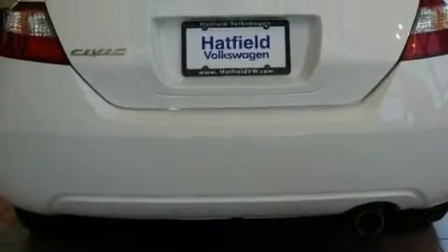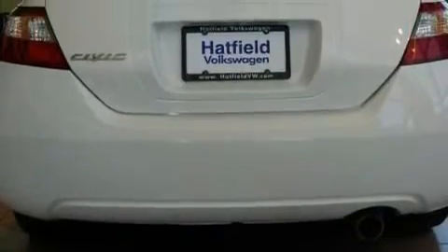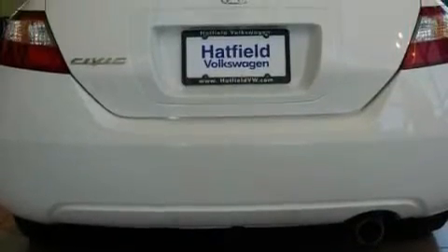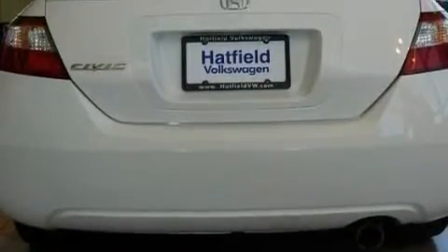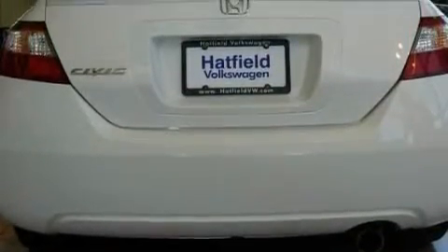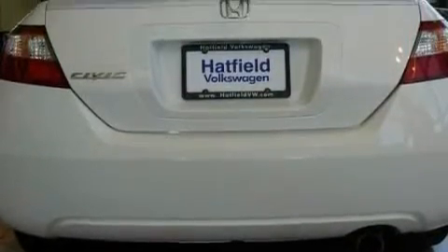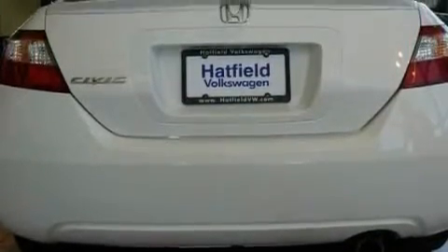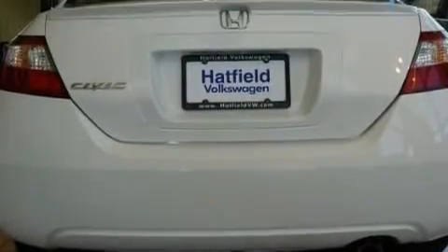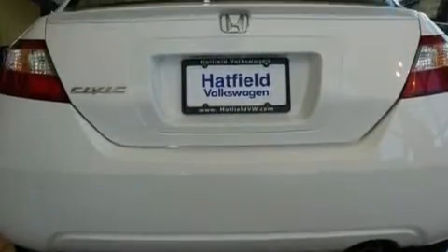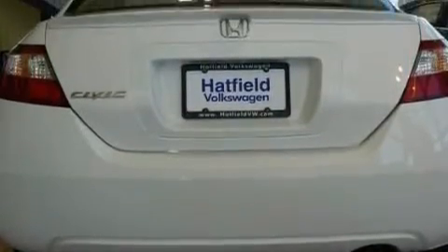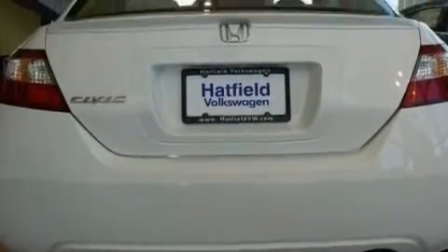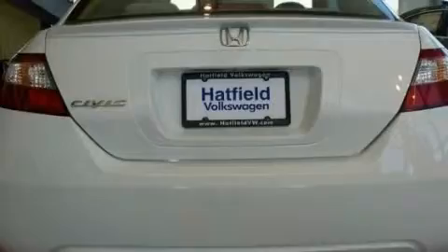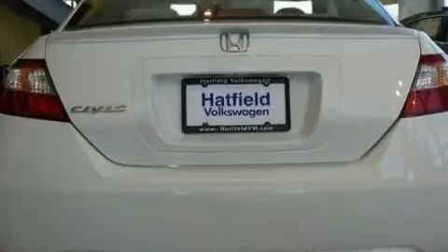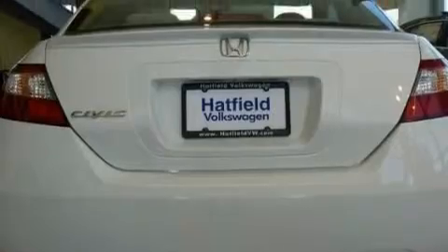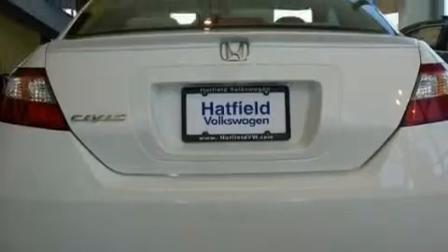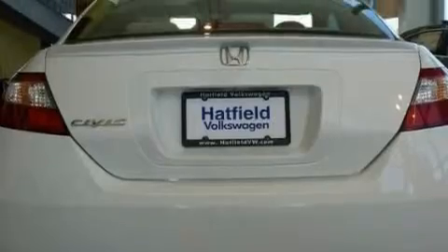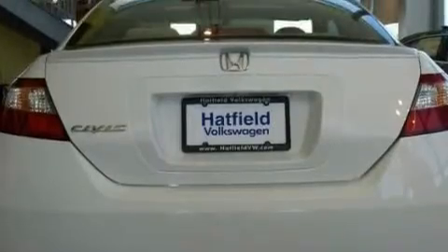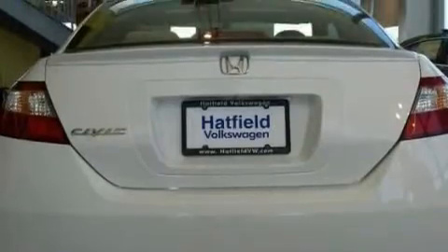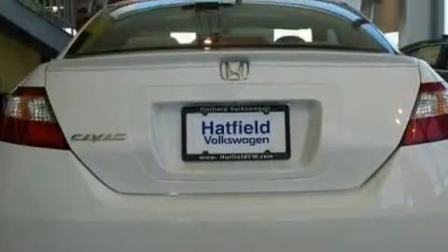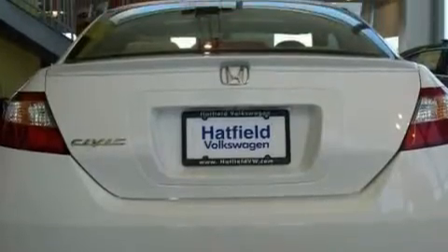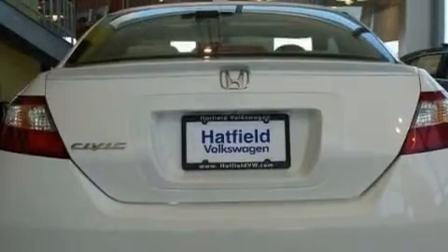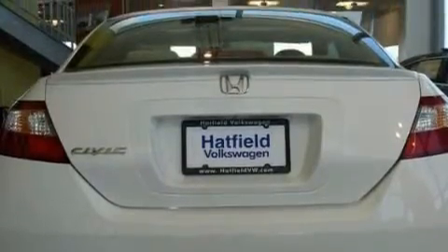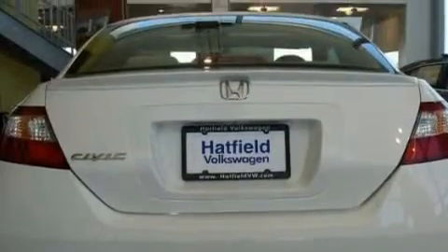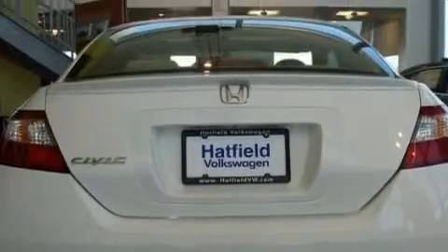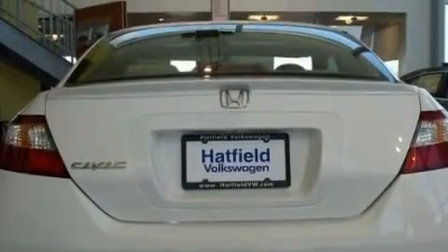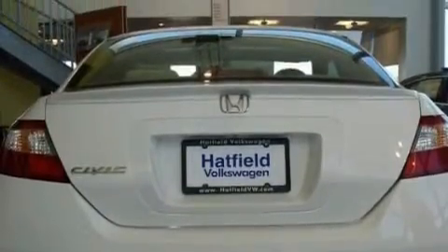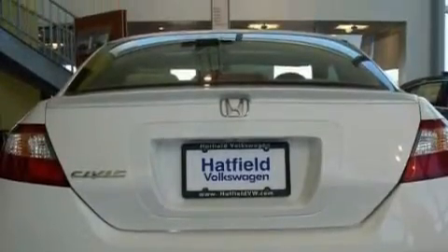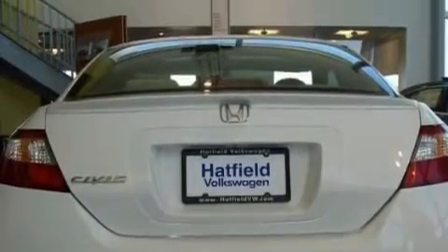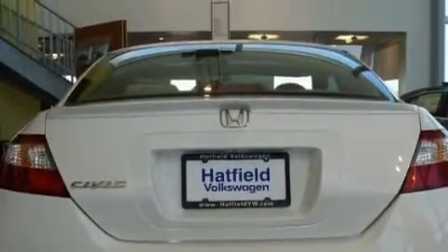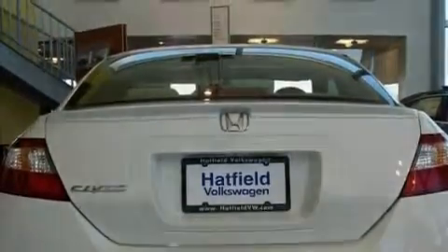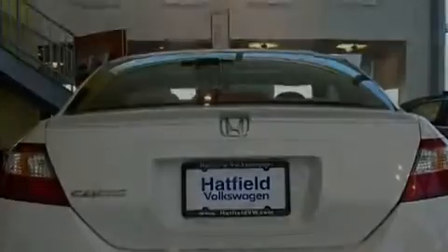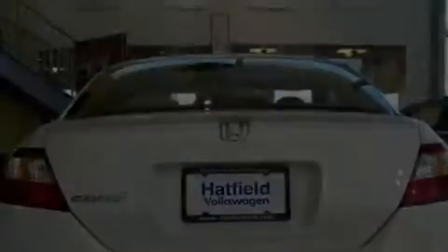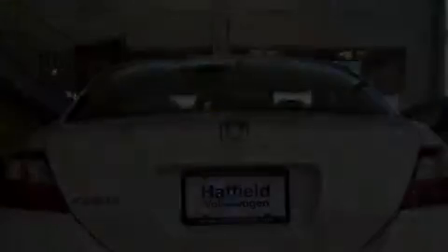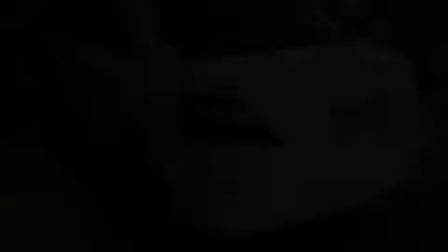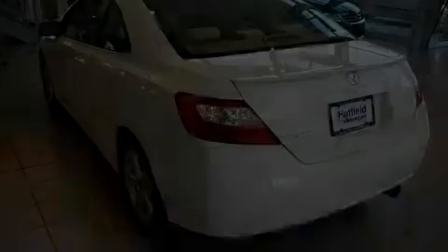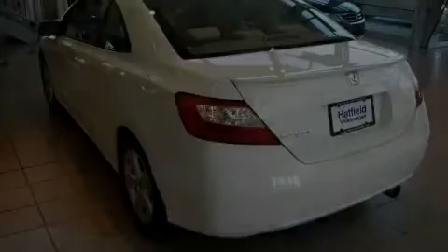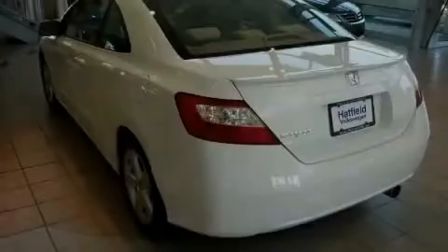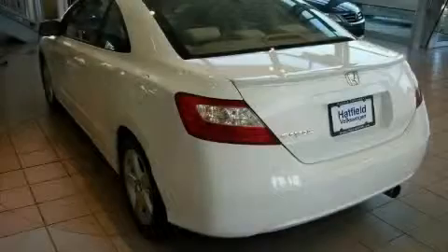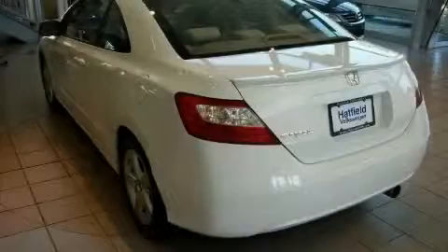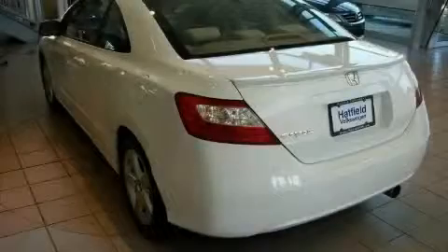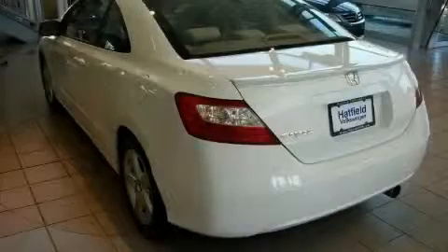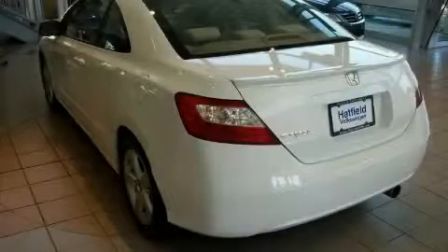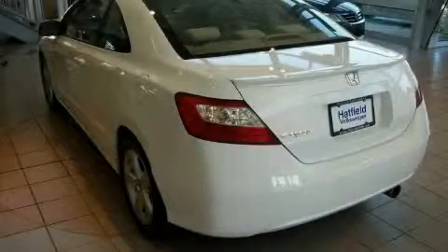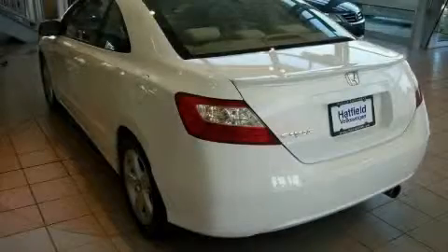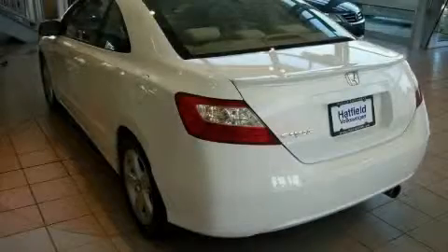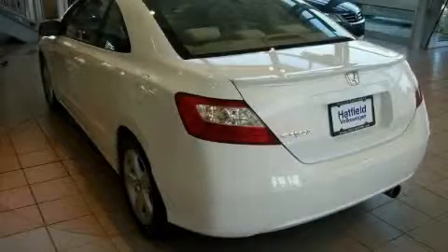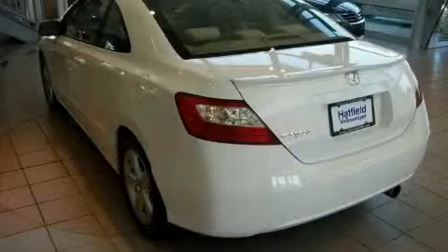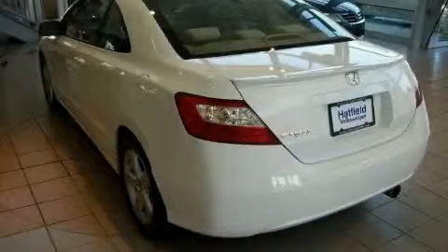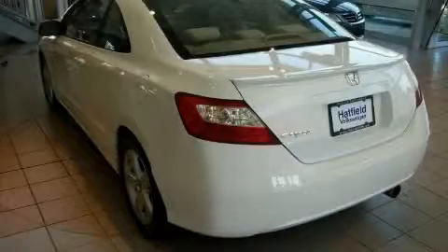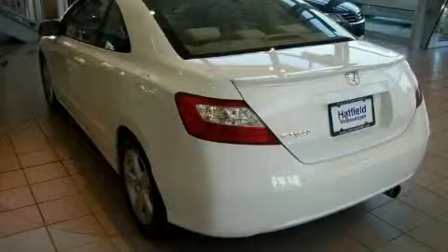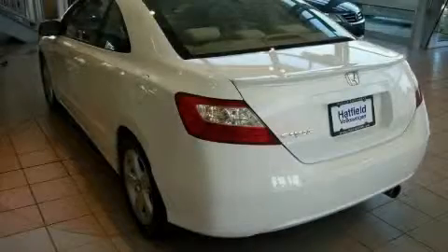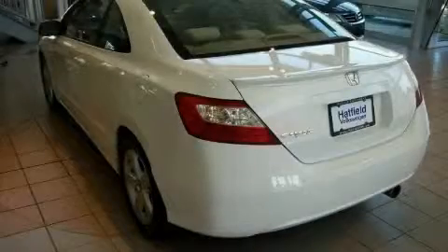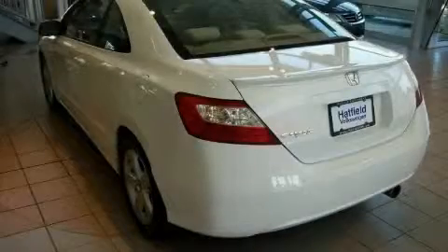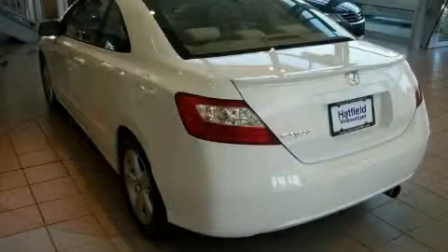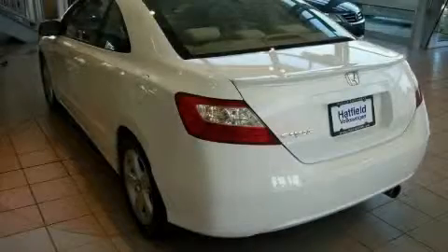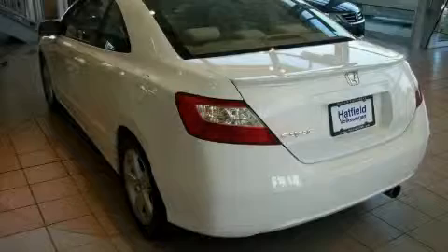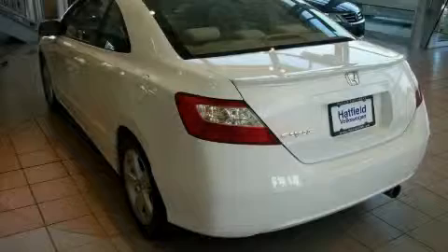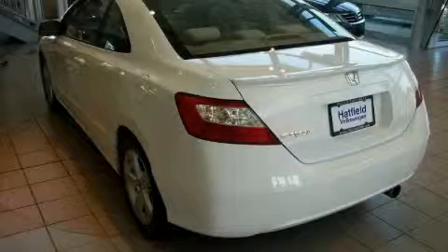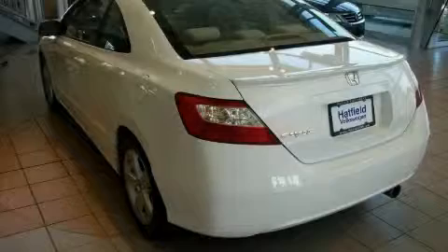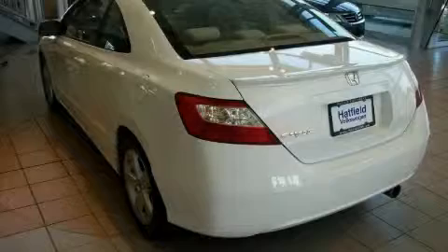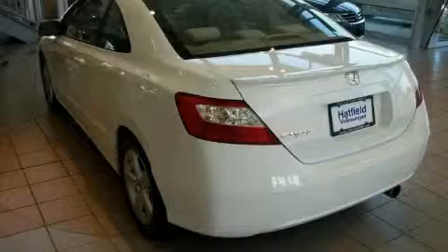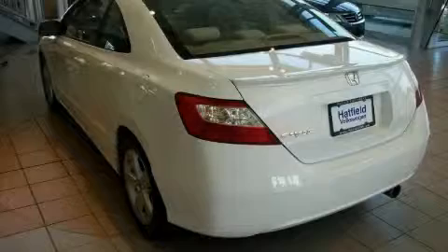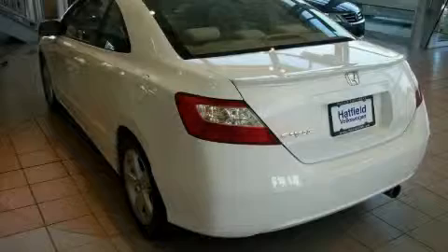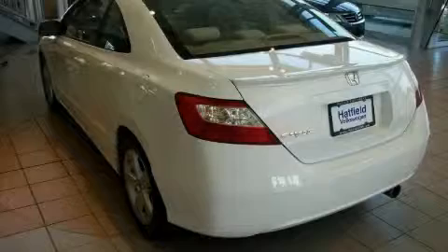Additional features include a driver front airbag with multi-stage deployment, an anti-lock braking system, and this vehicle has just over 85,000 miles.